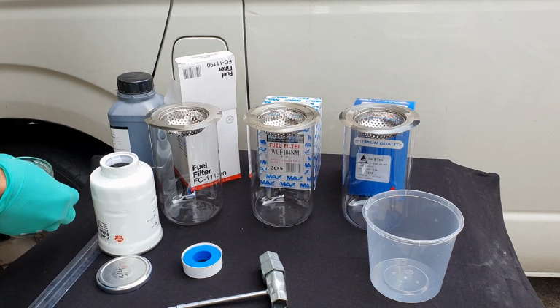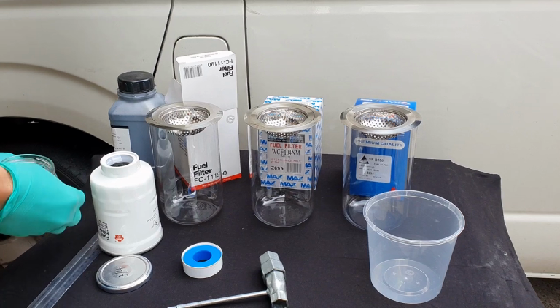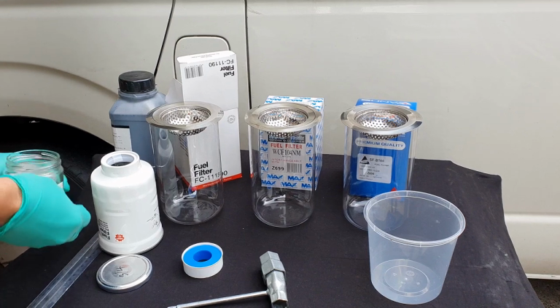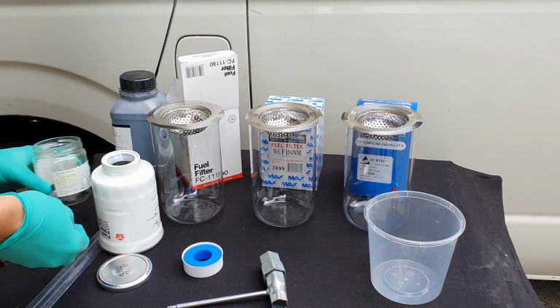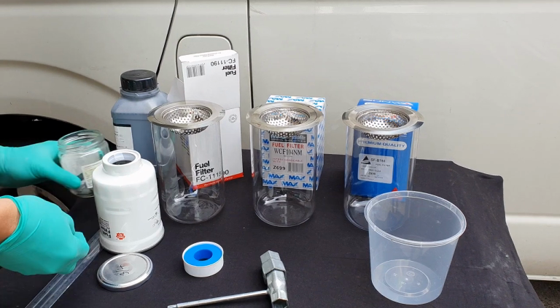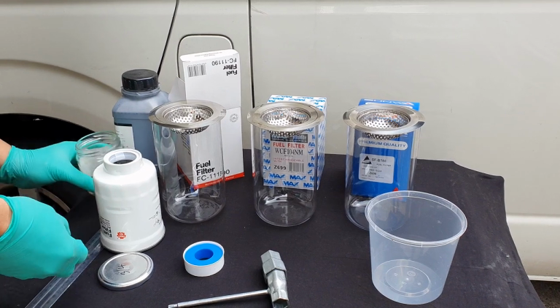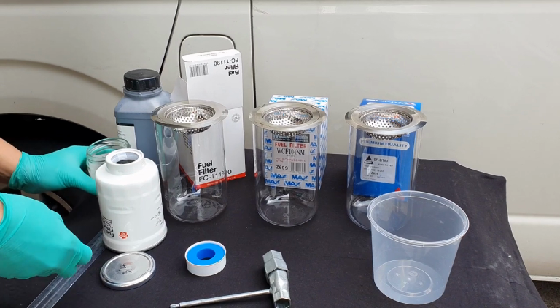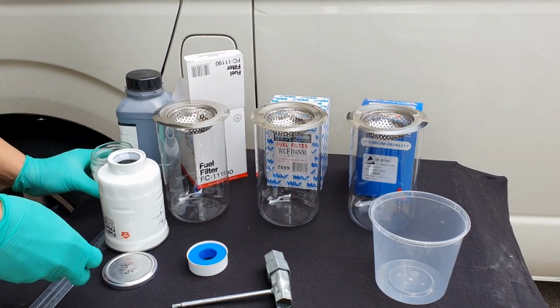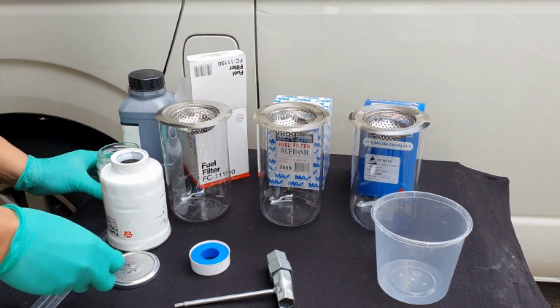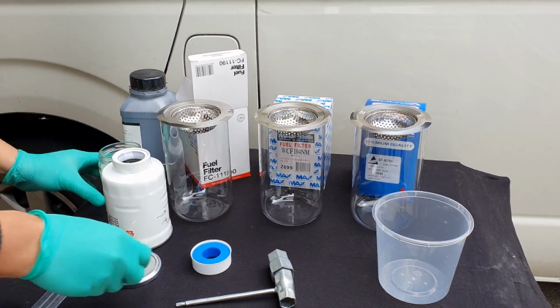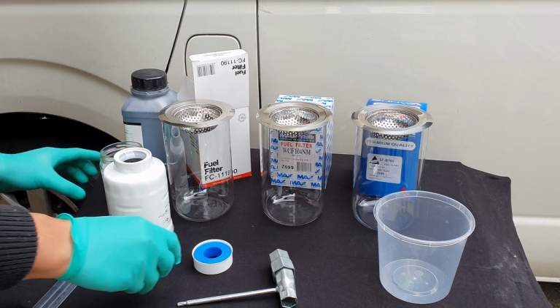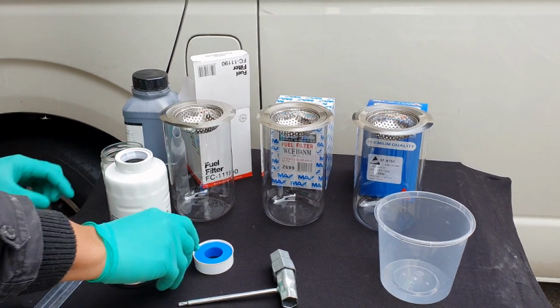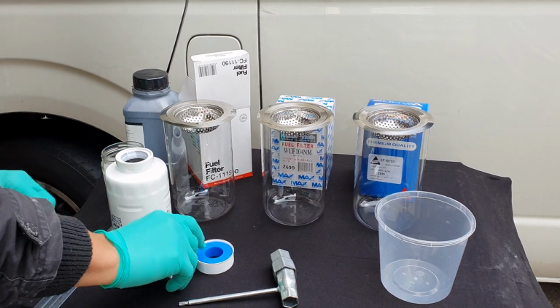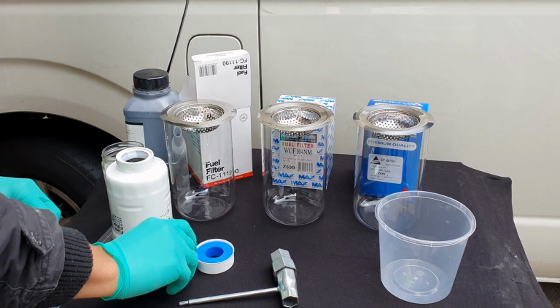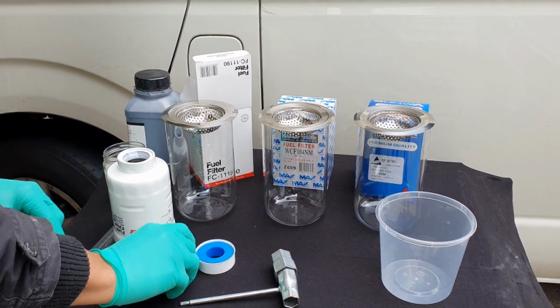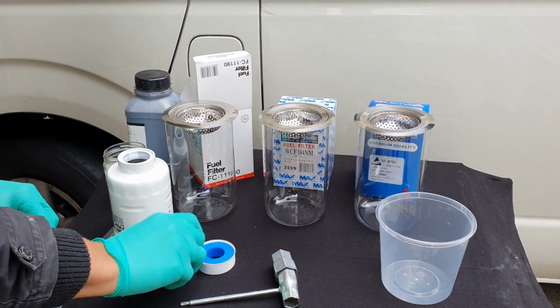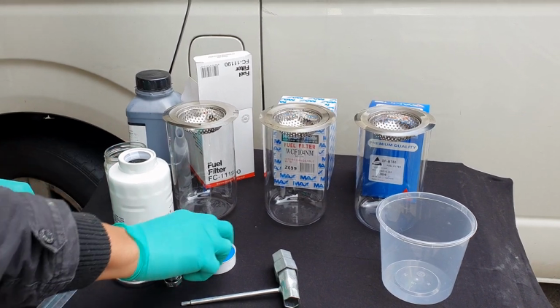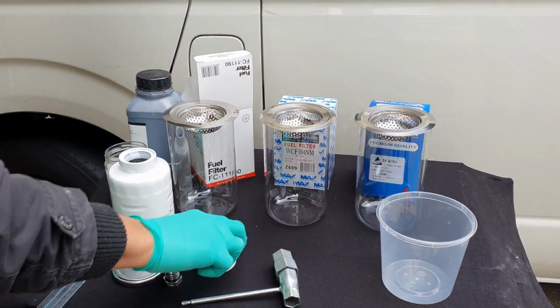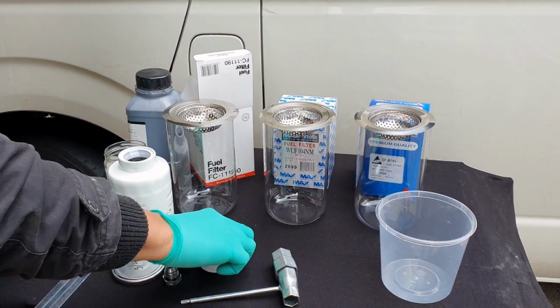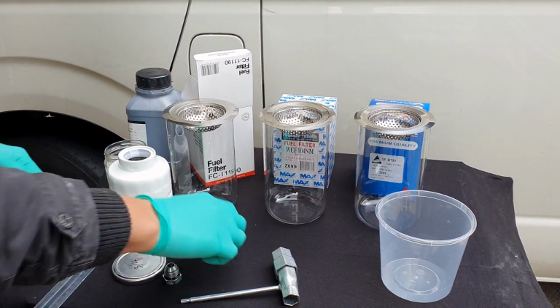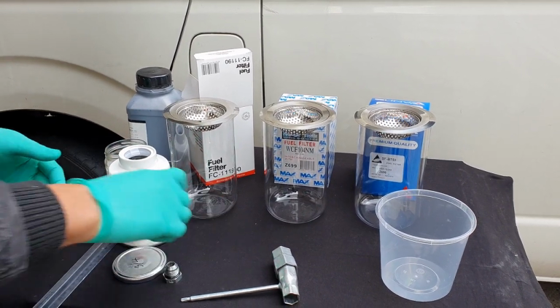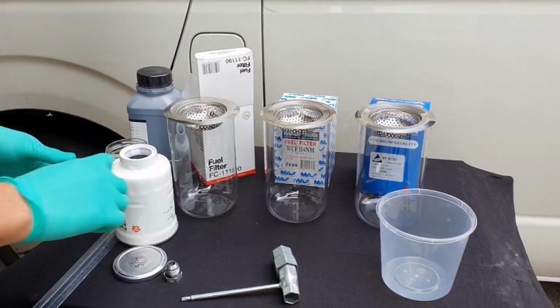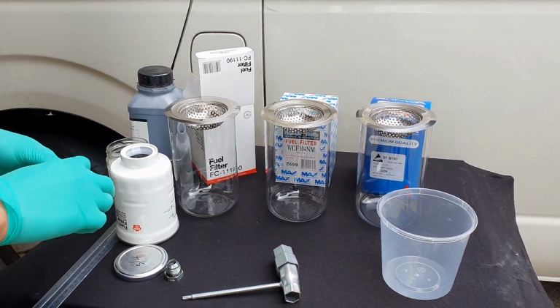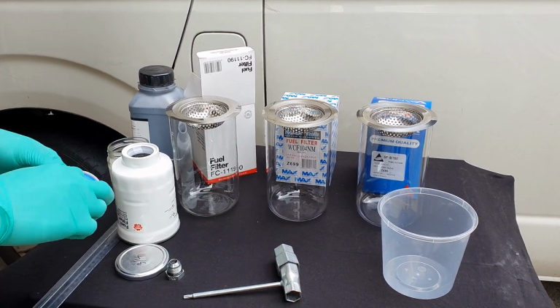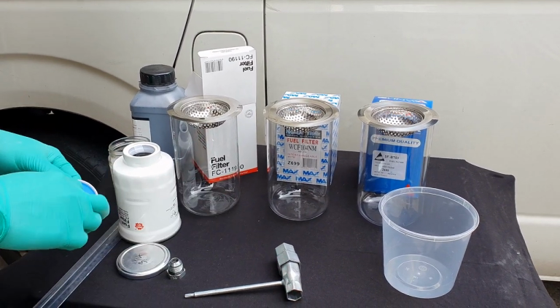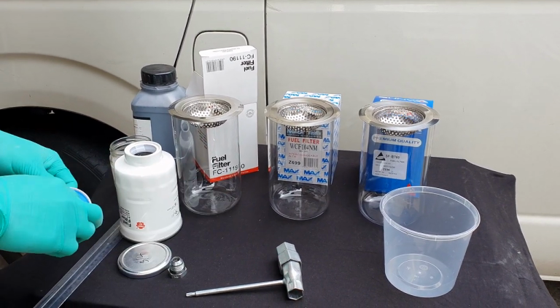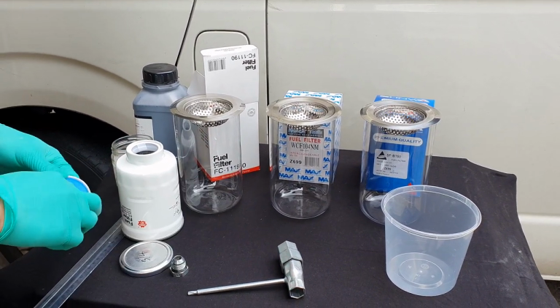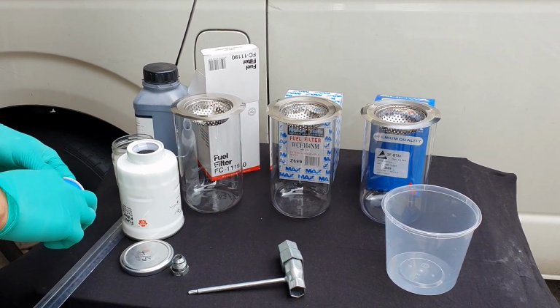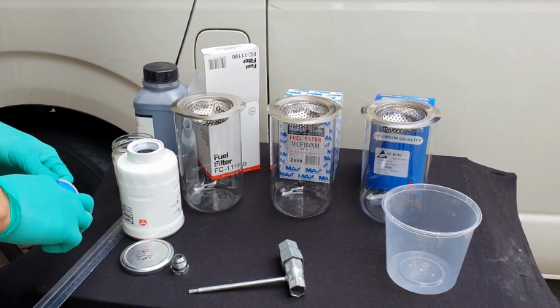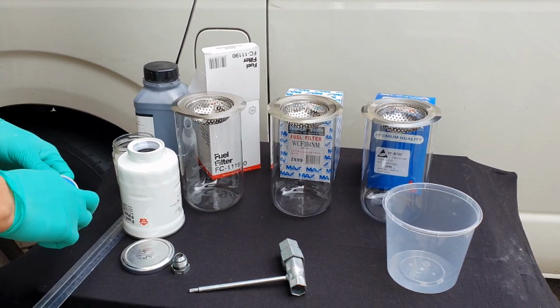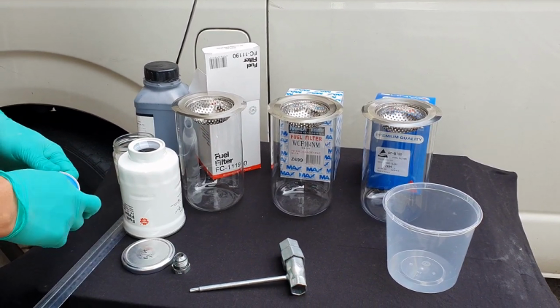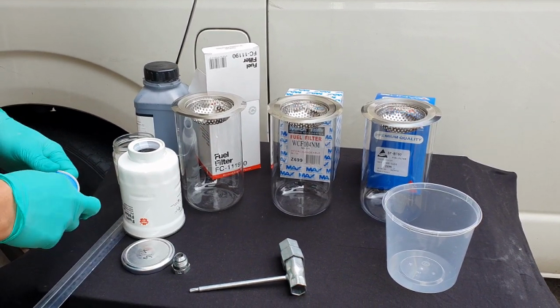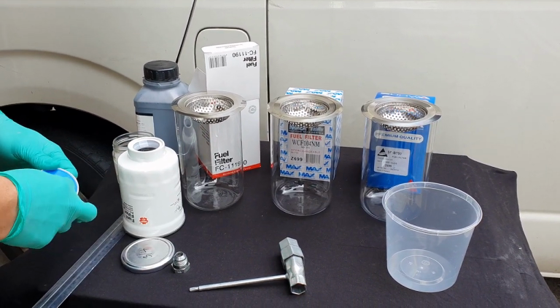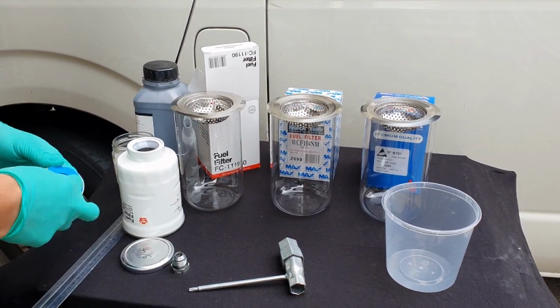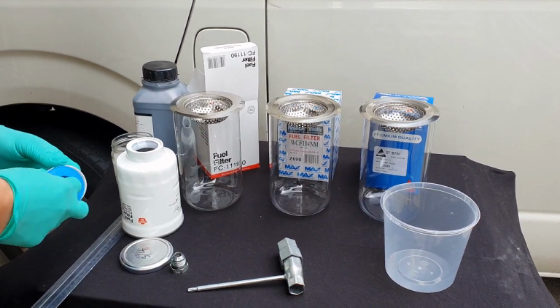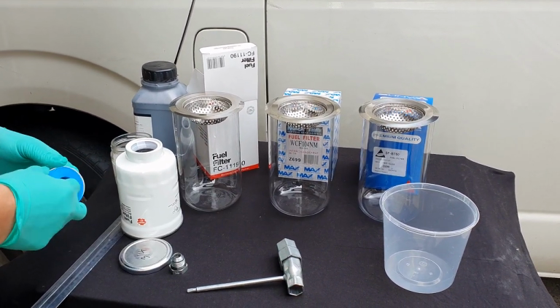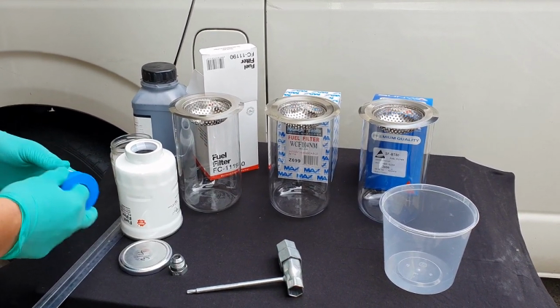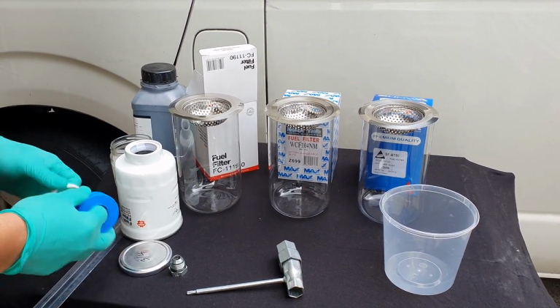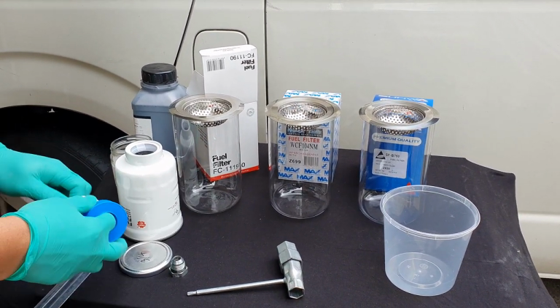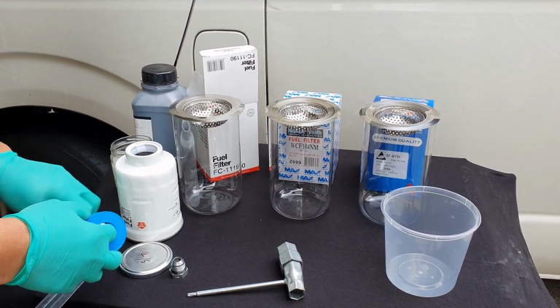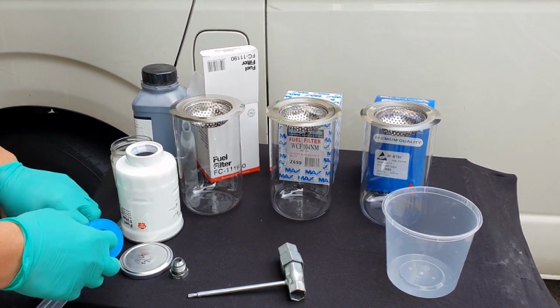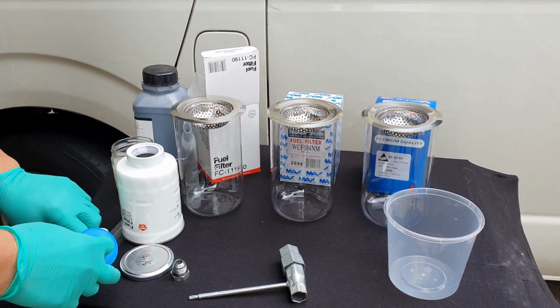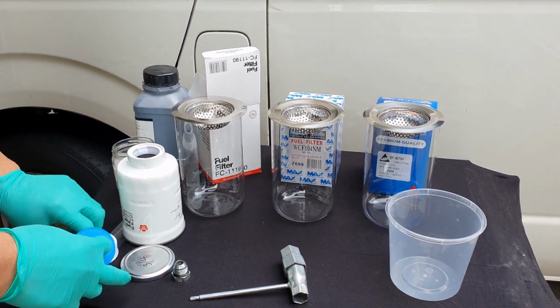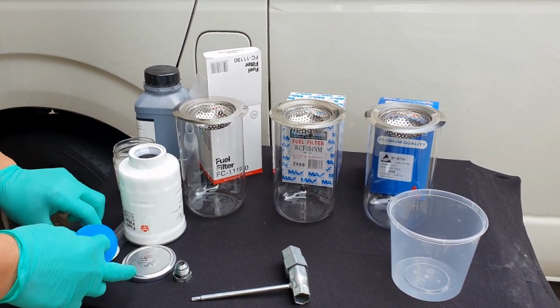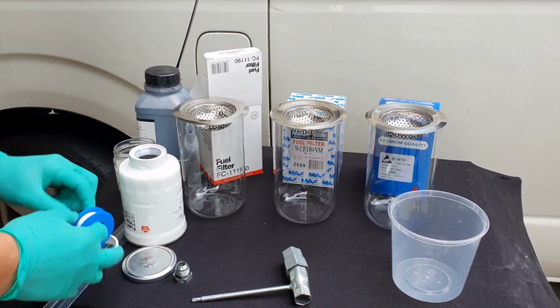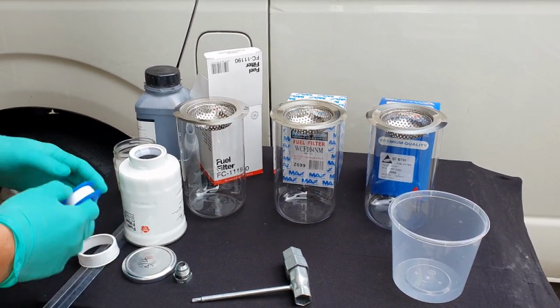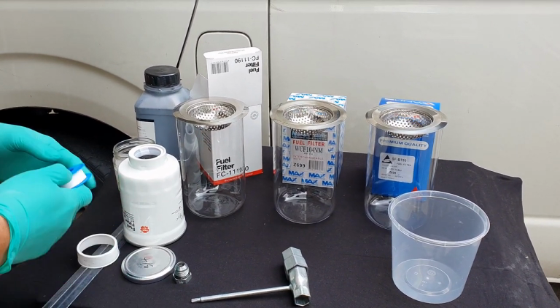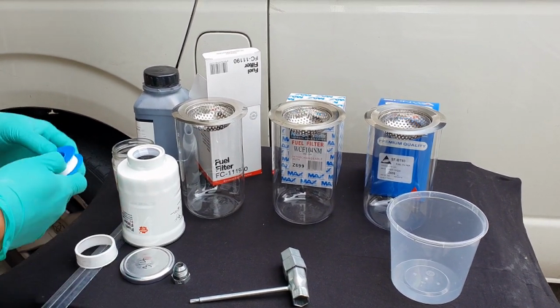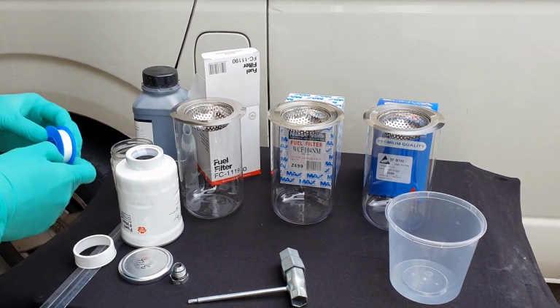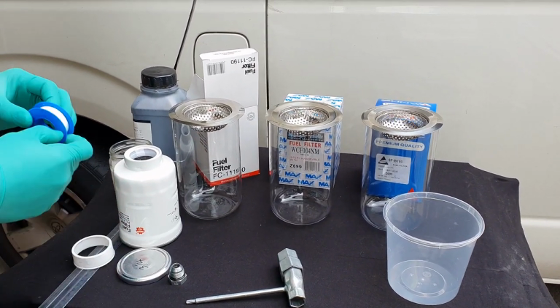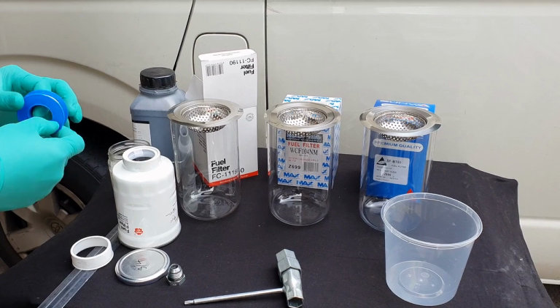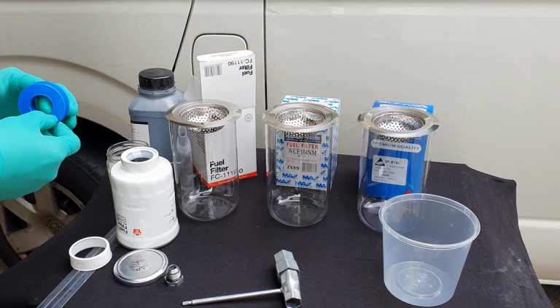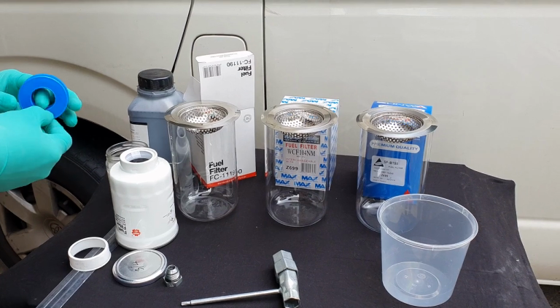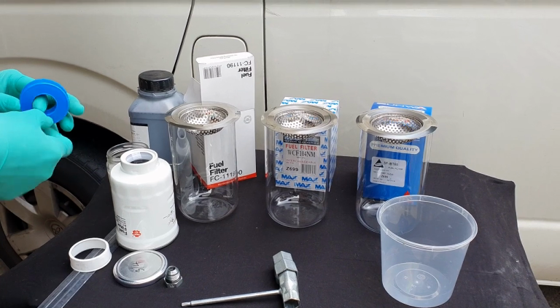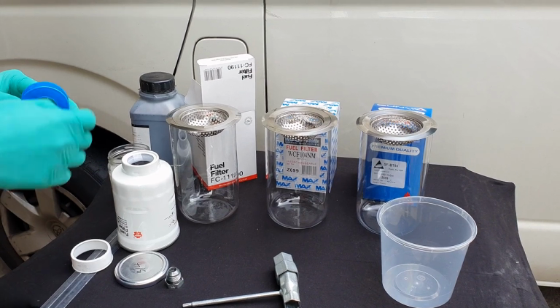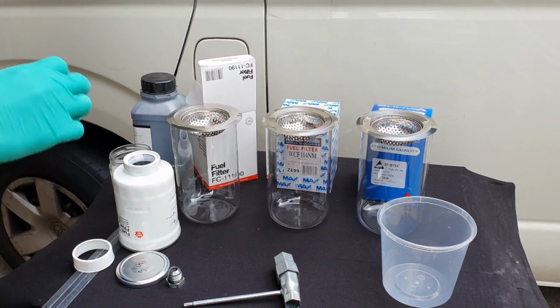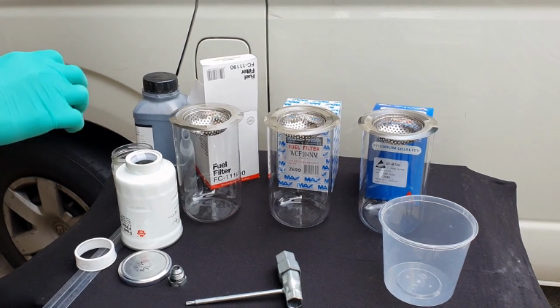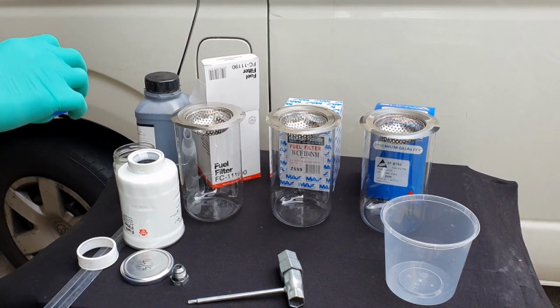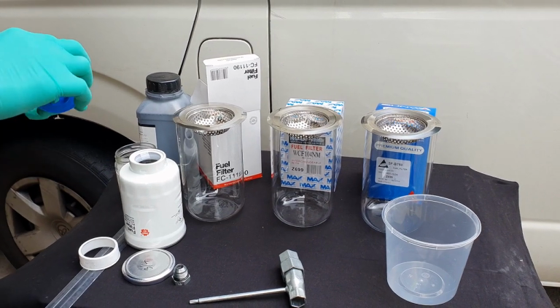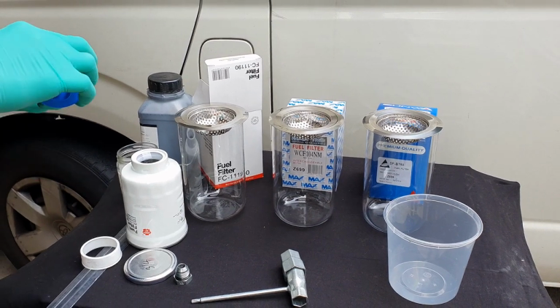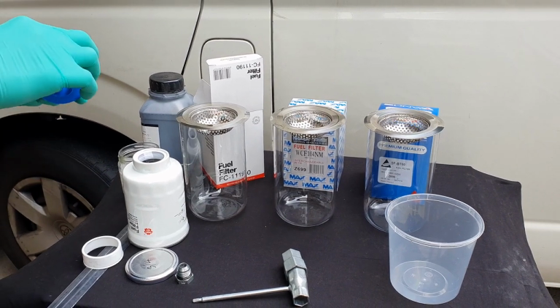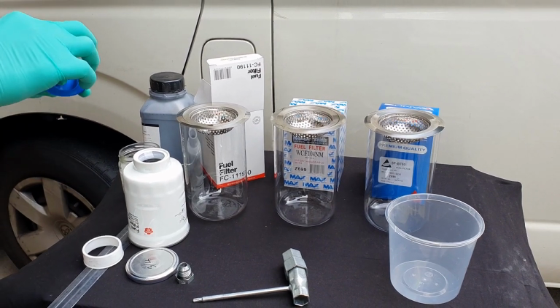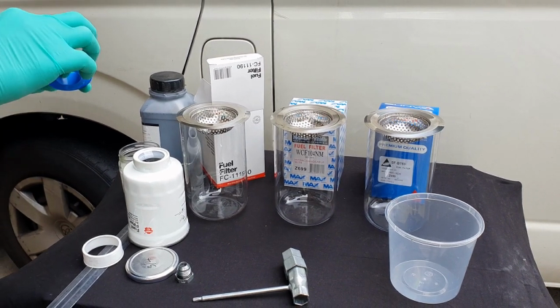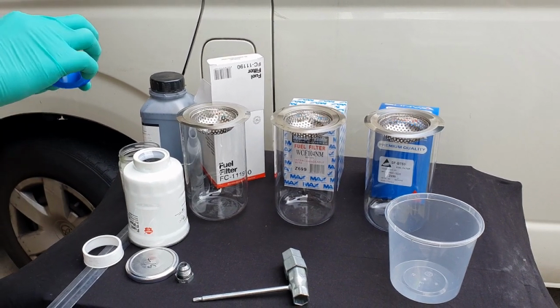We've purchased these filters from our local auto parts store as they are the most readily accessible to us at the given time.